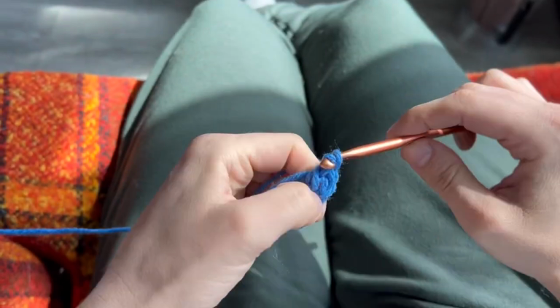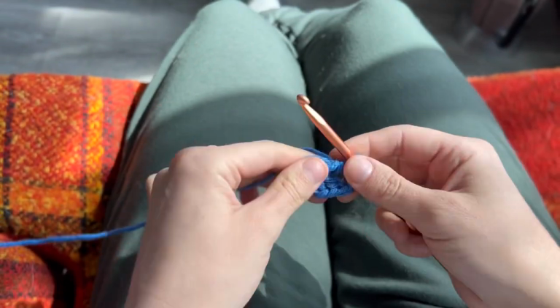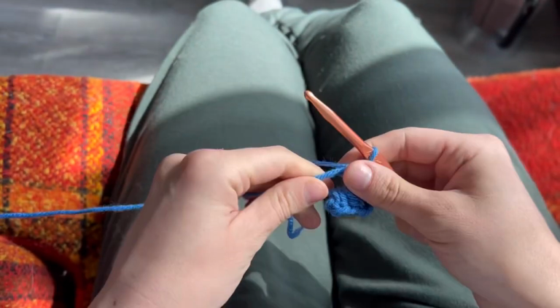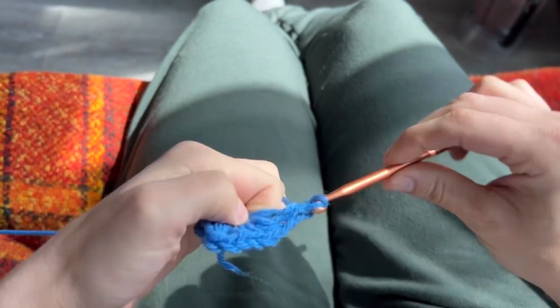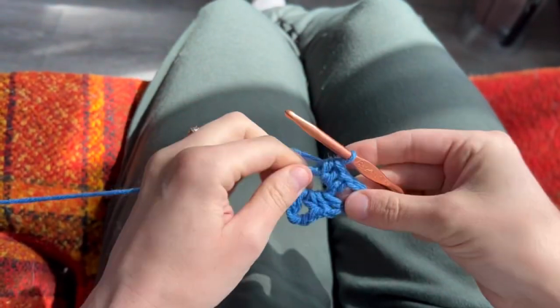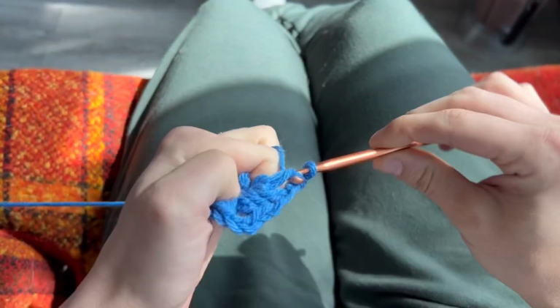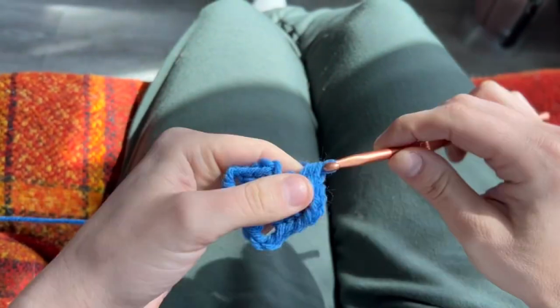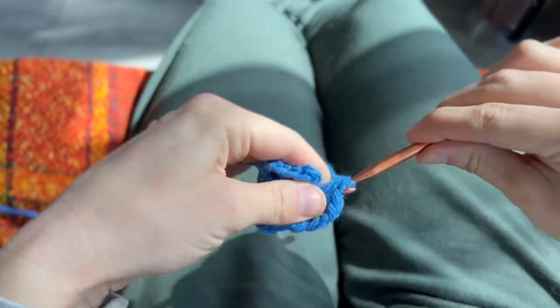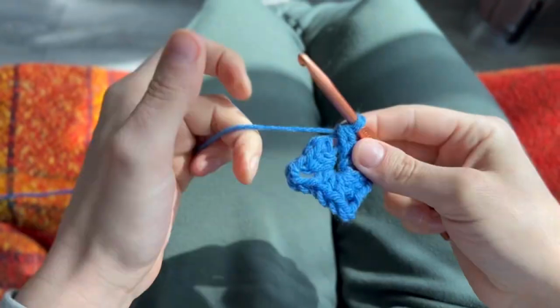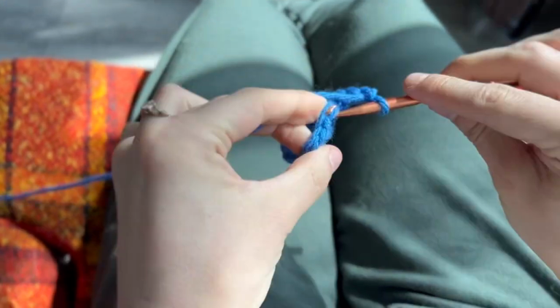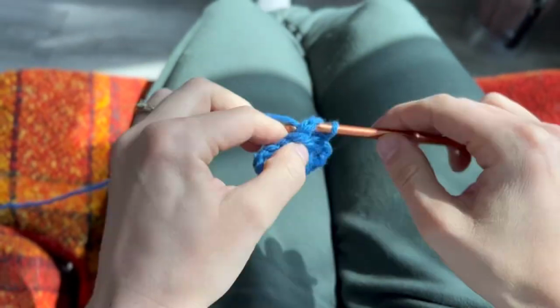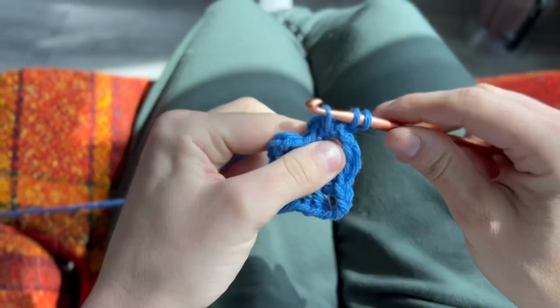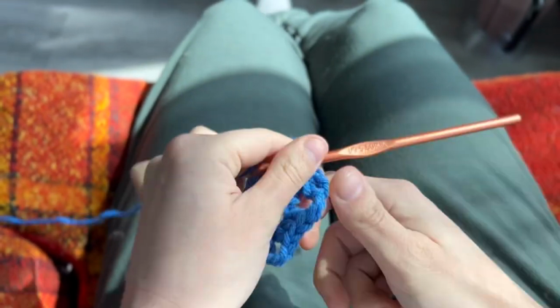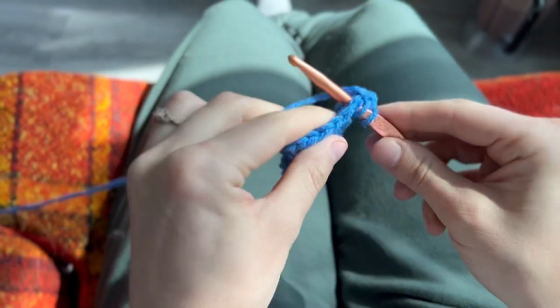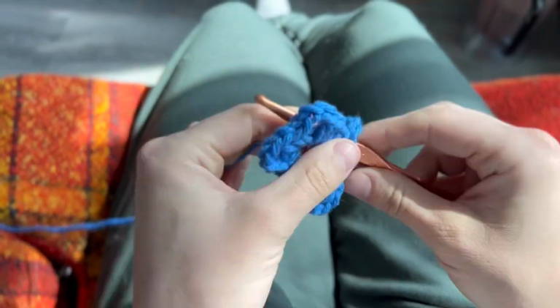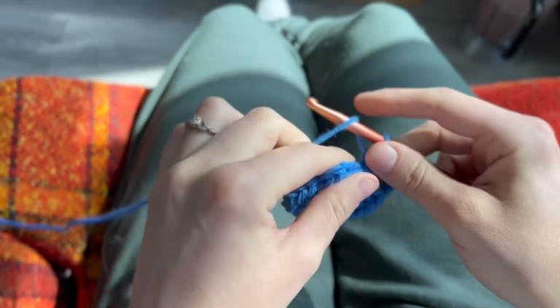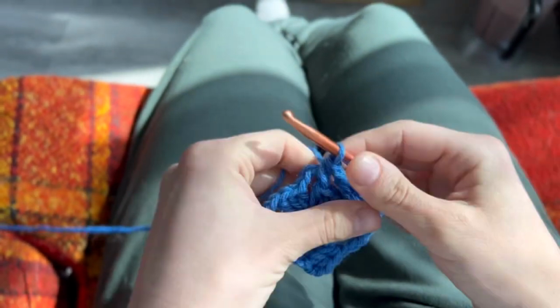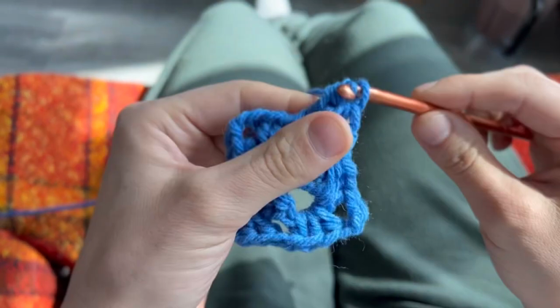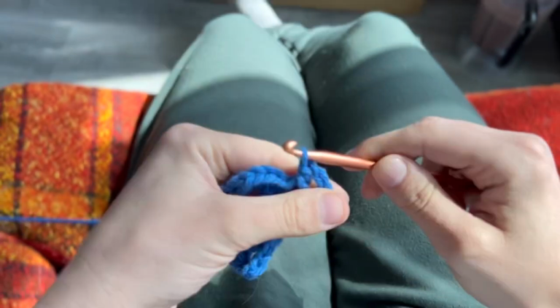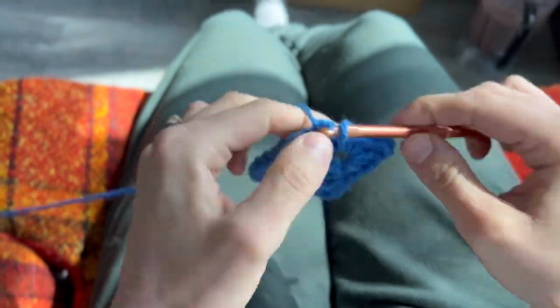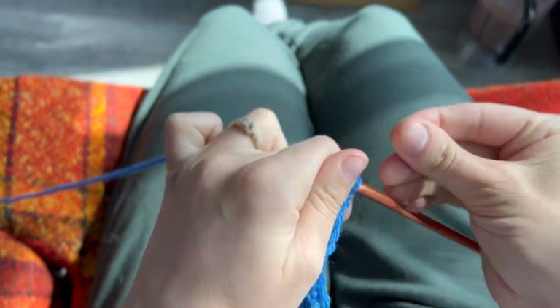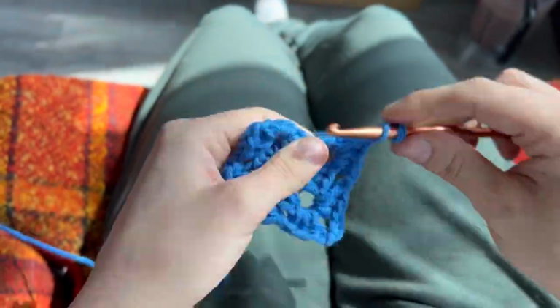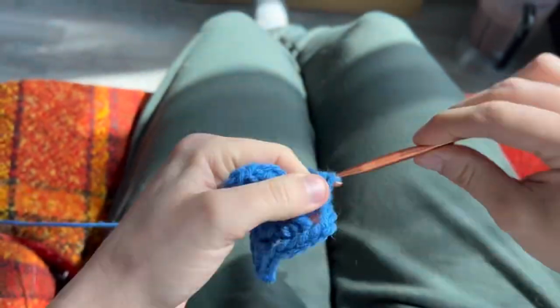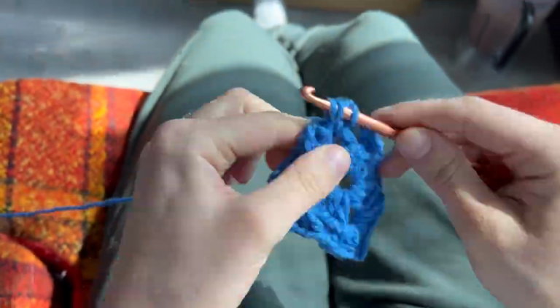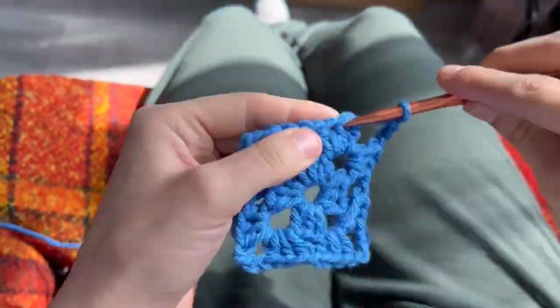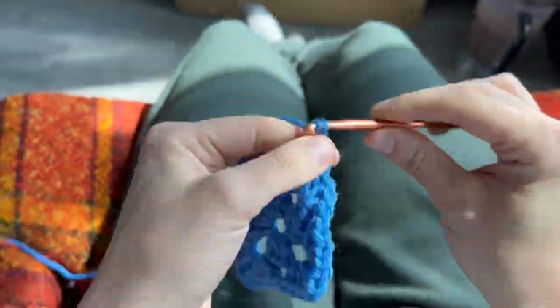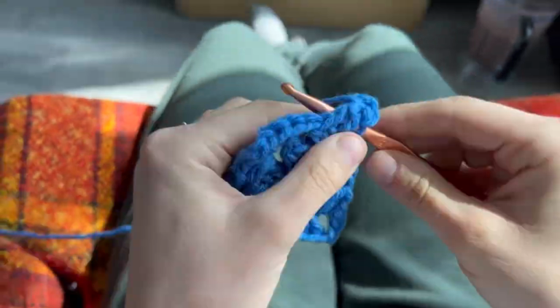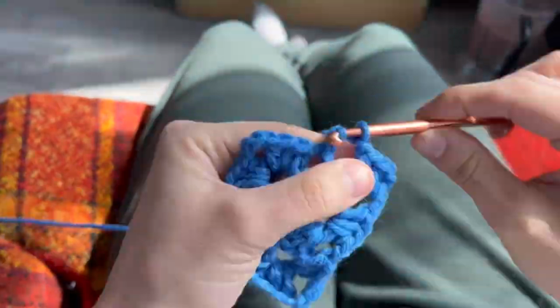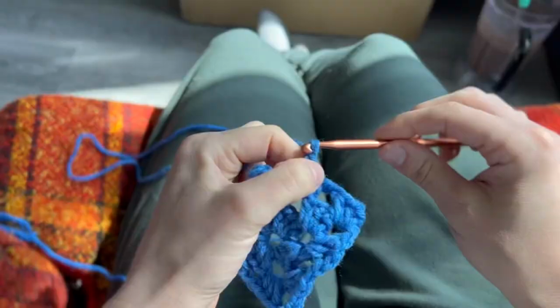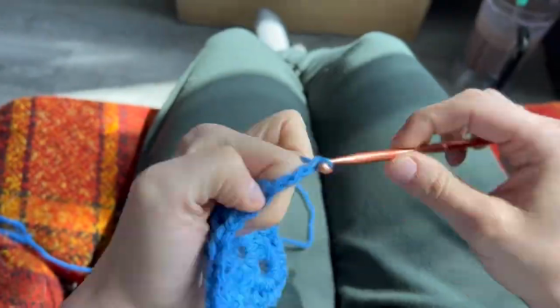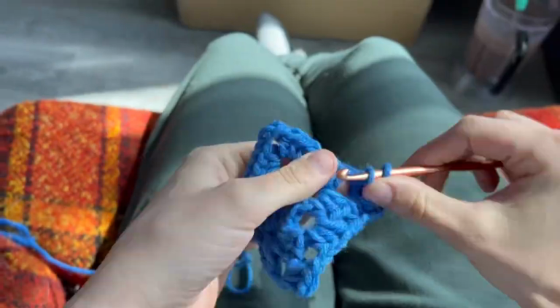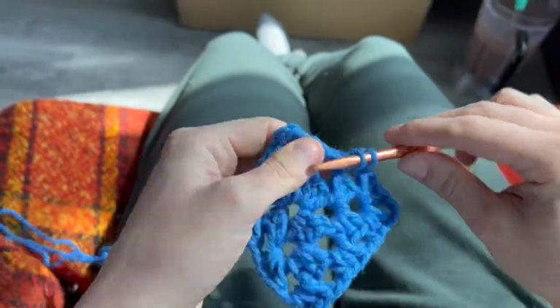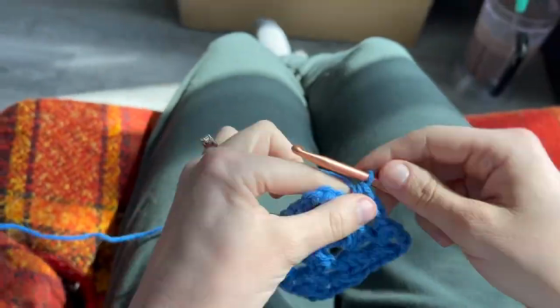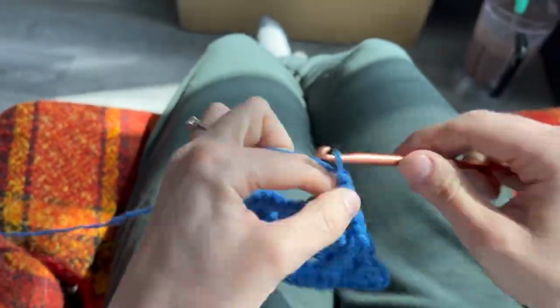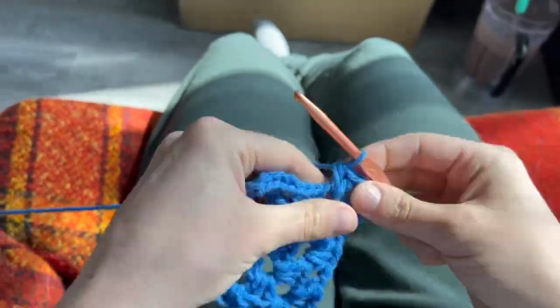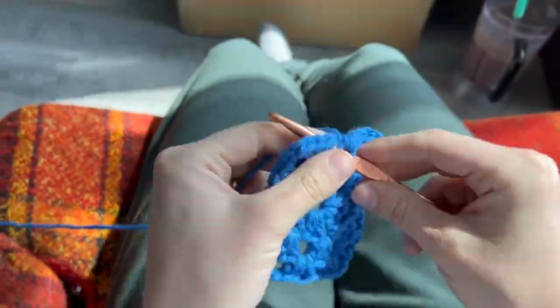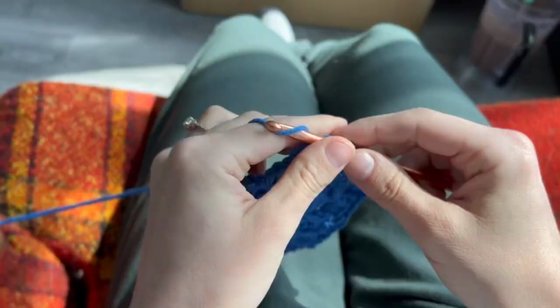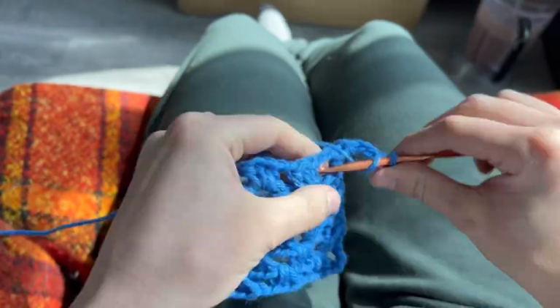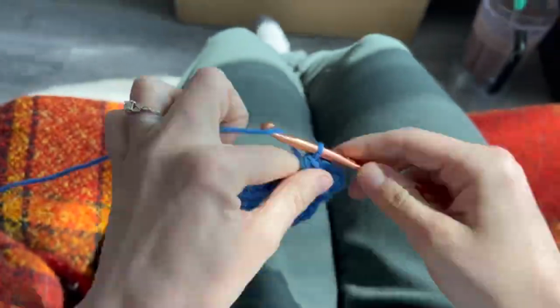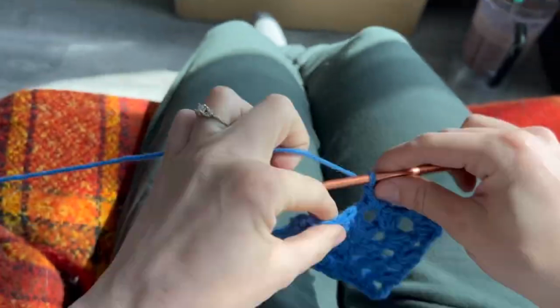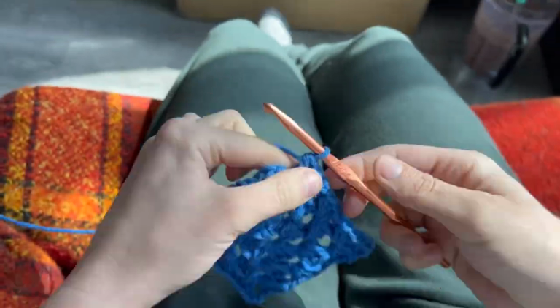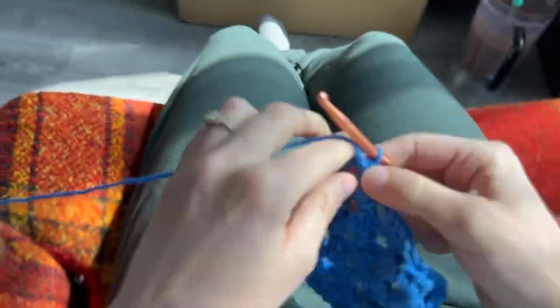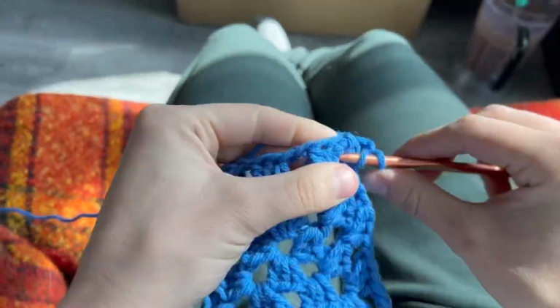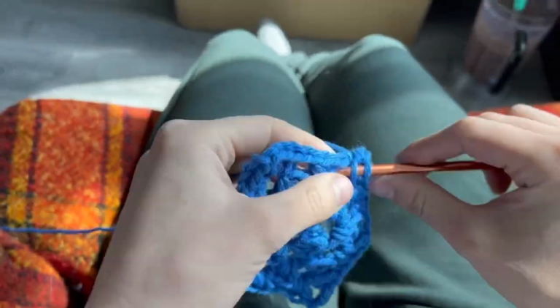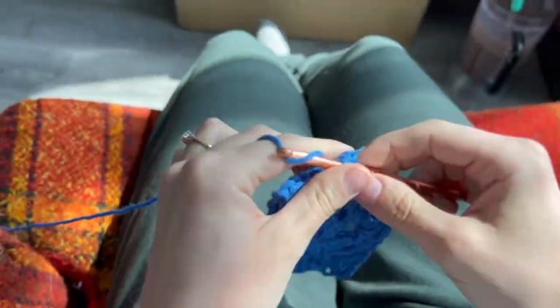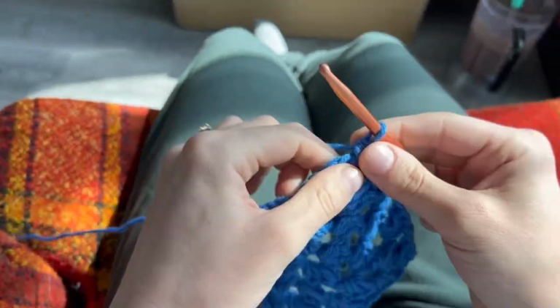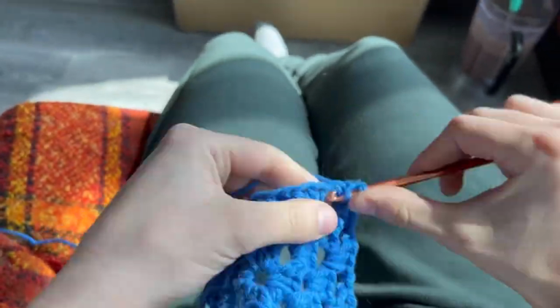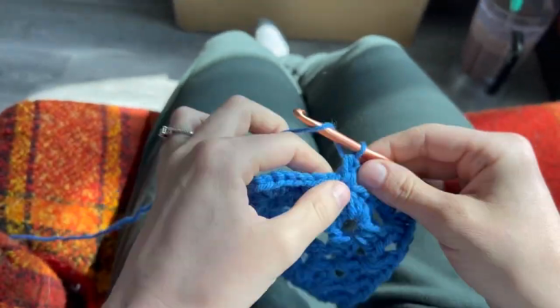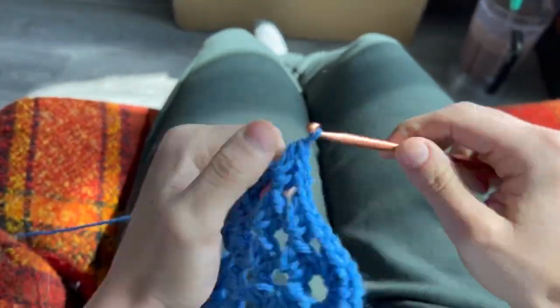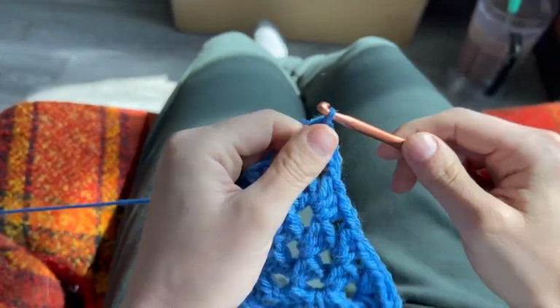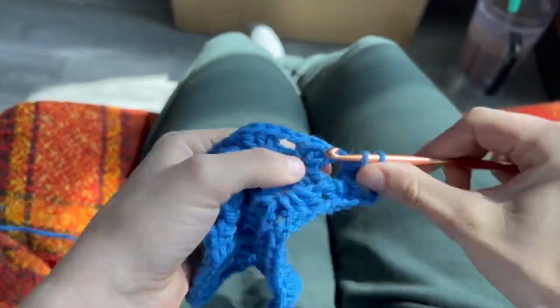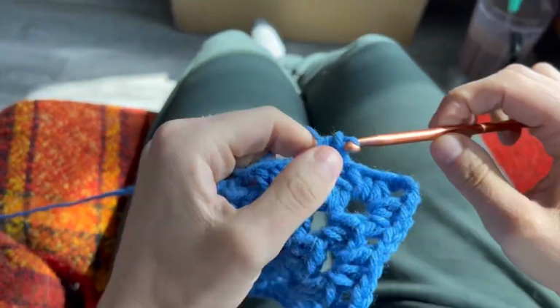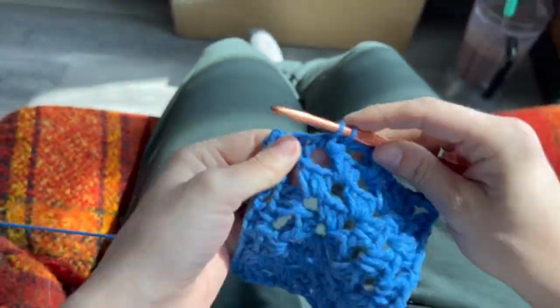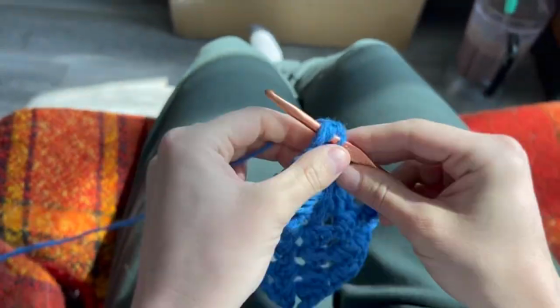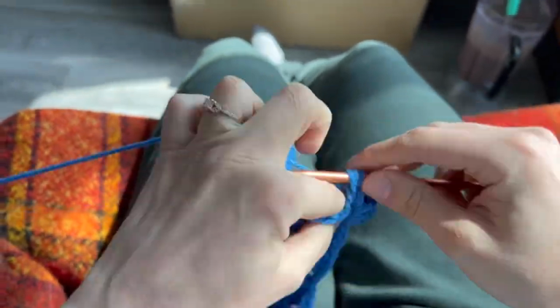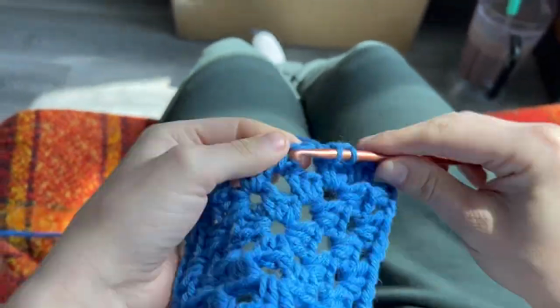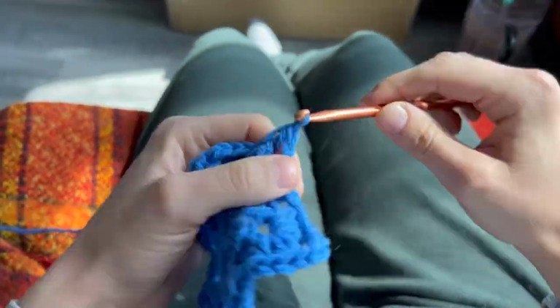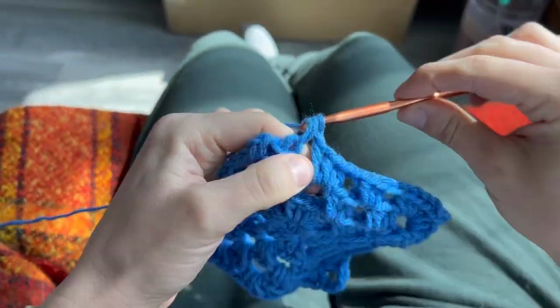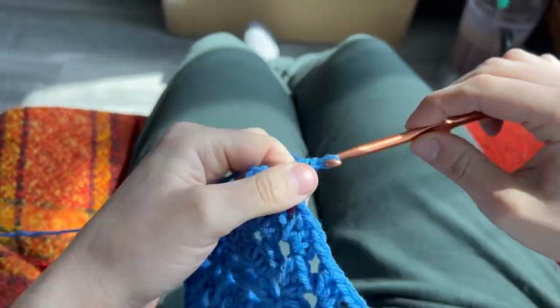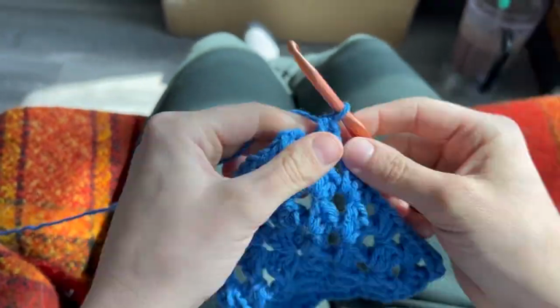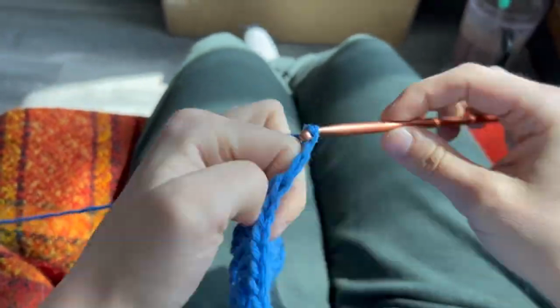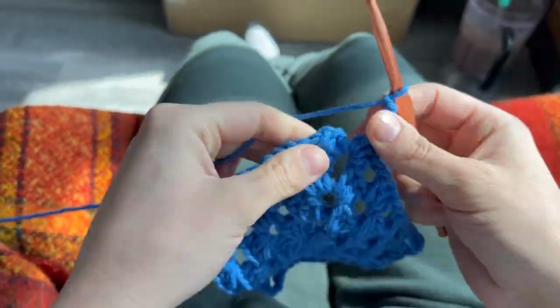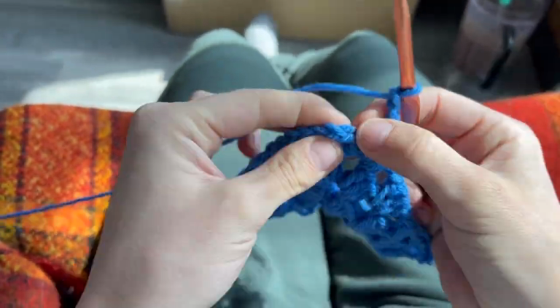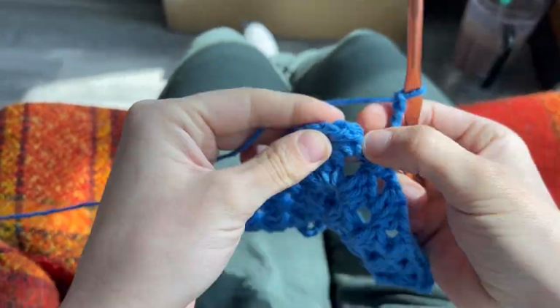And if you're new to the granny square game, I made a video last week showing you how to make this granny square here.